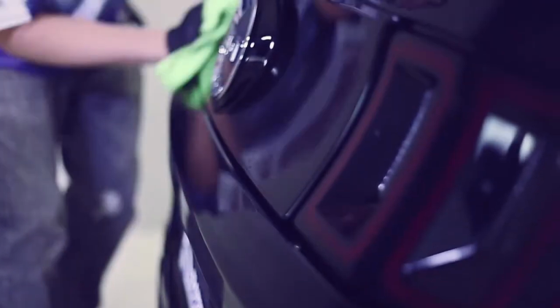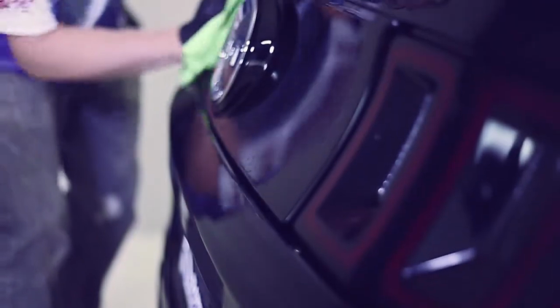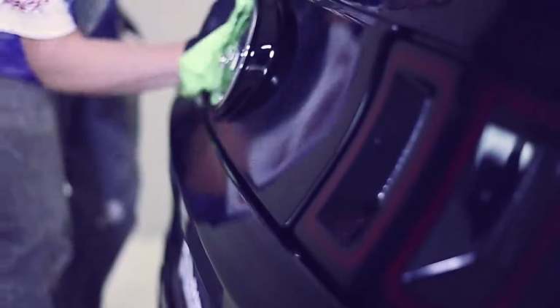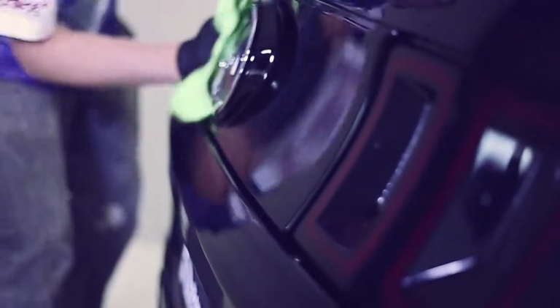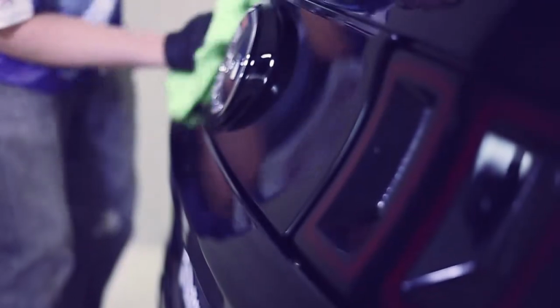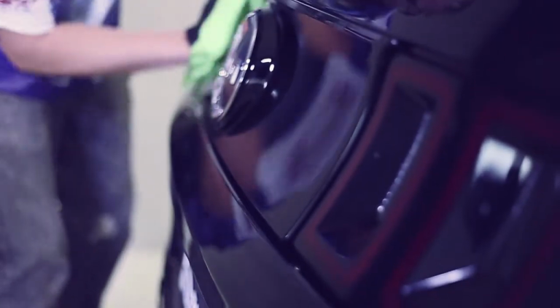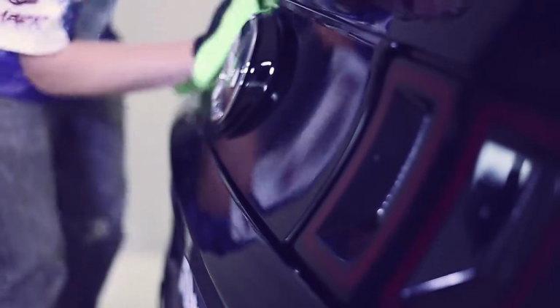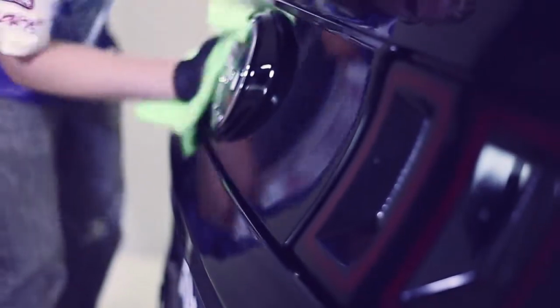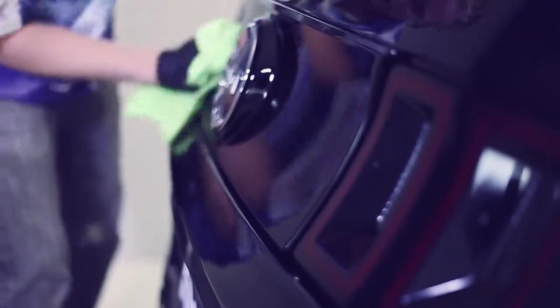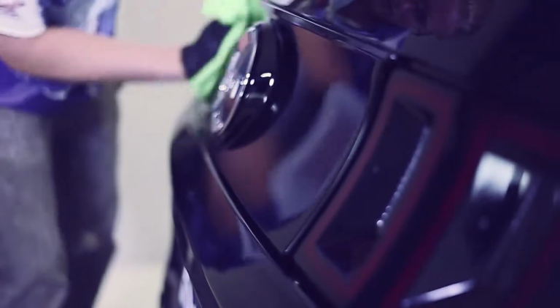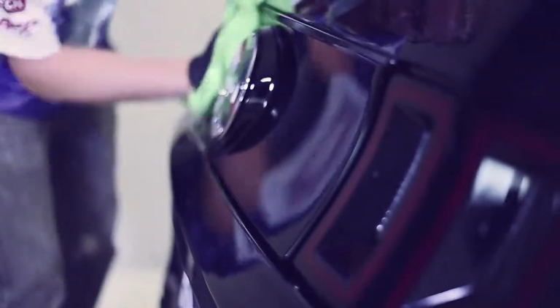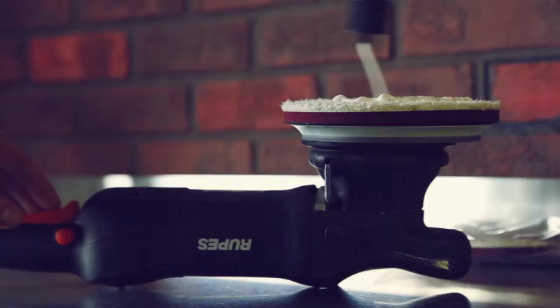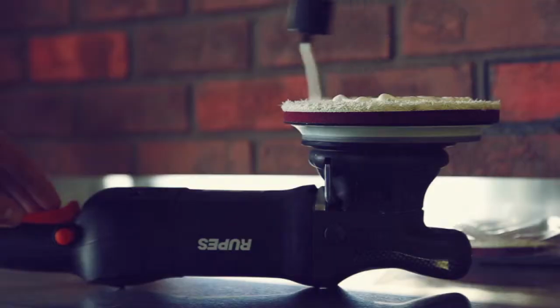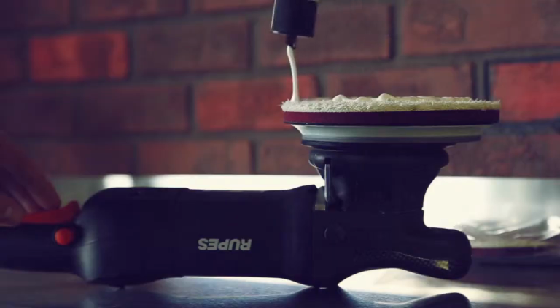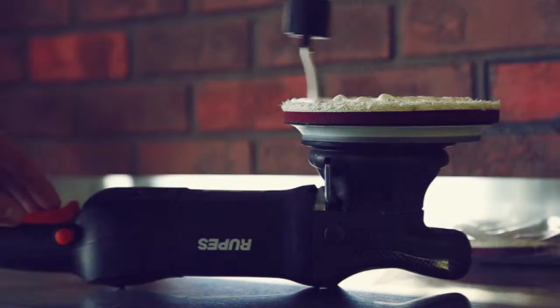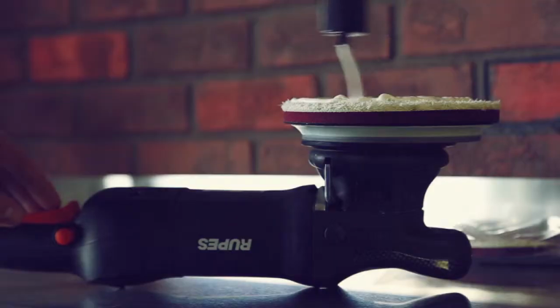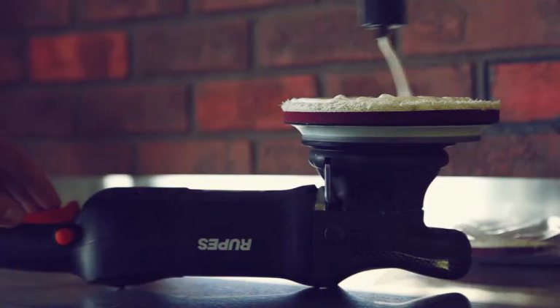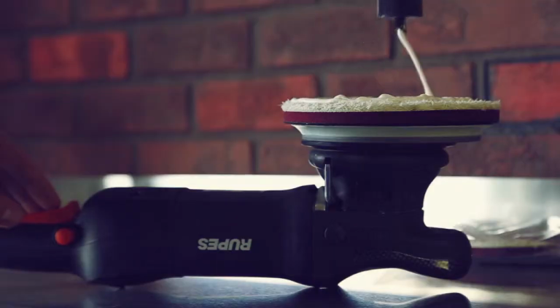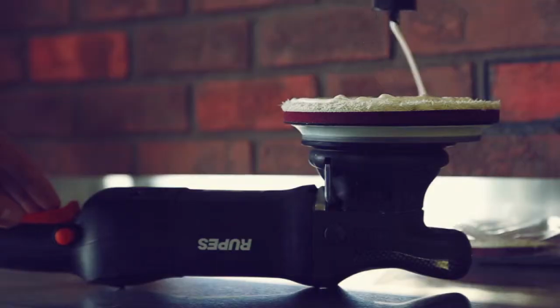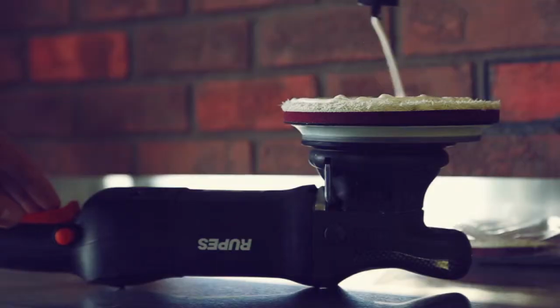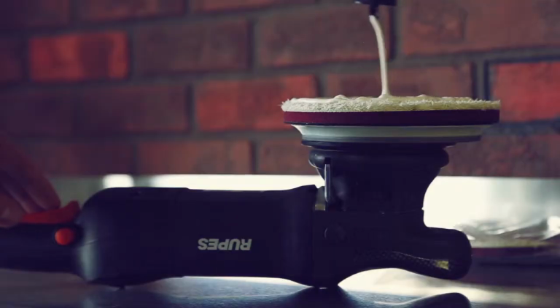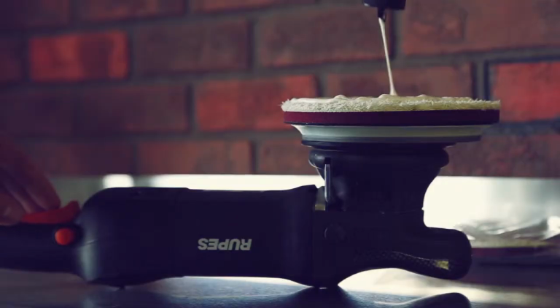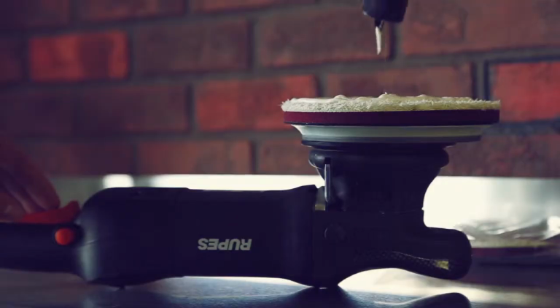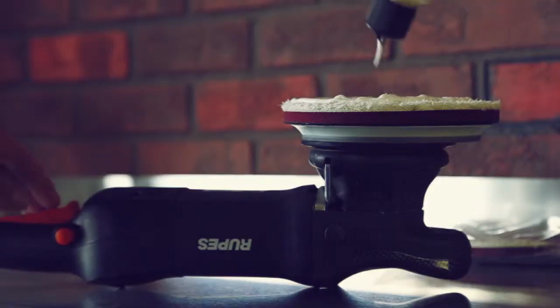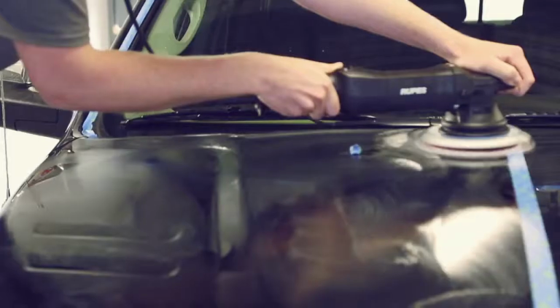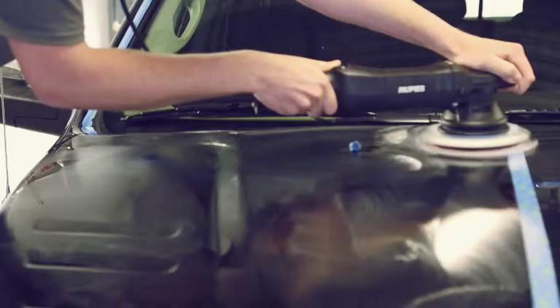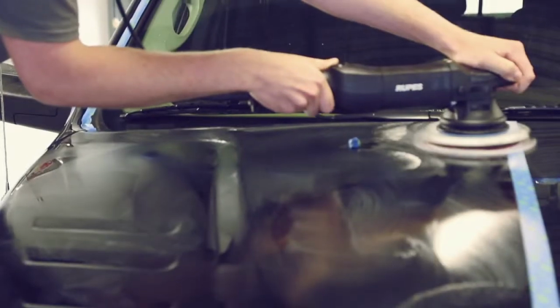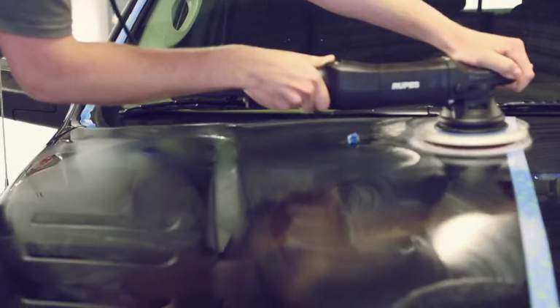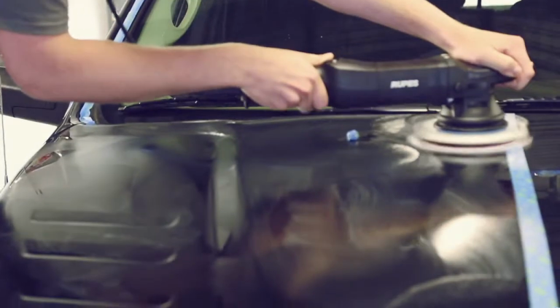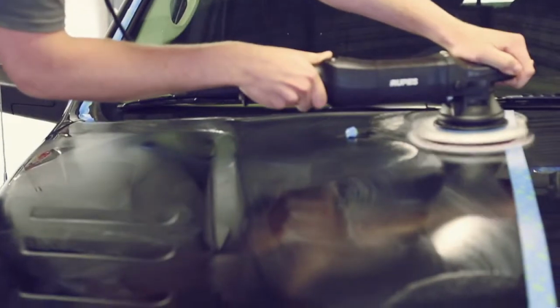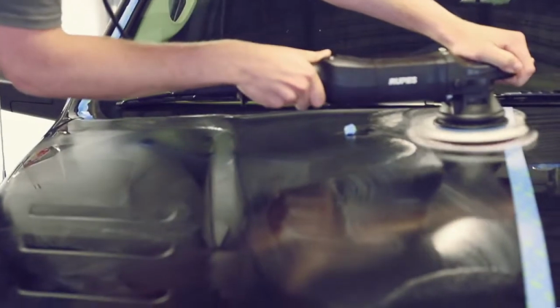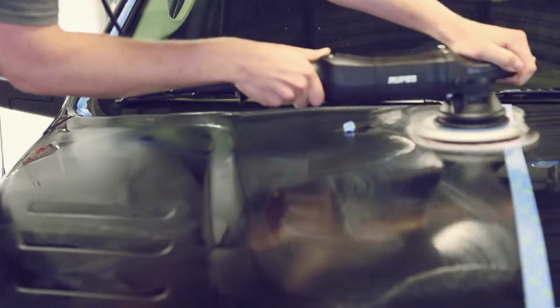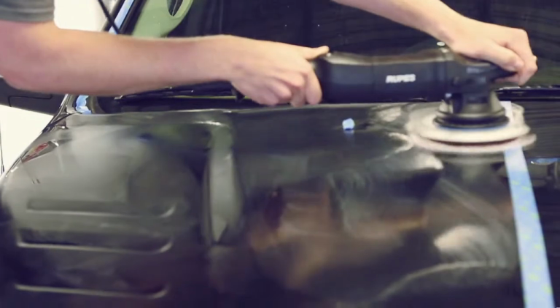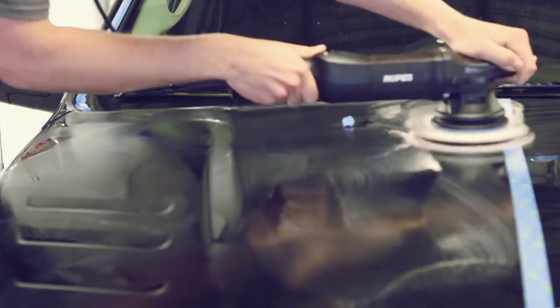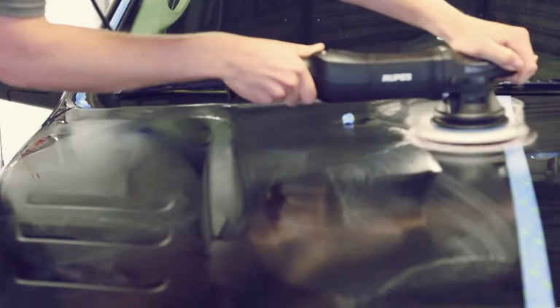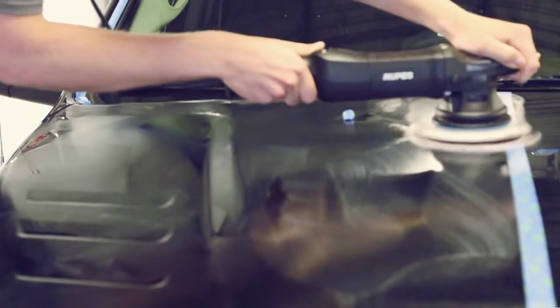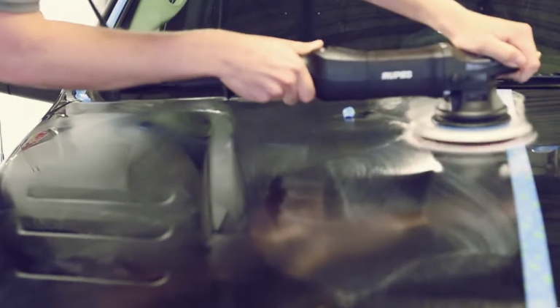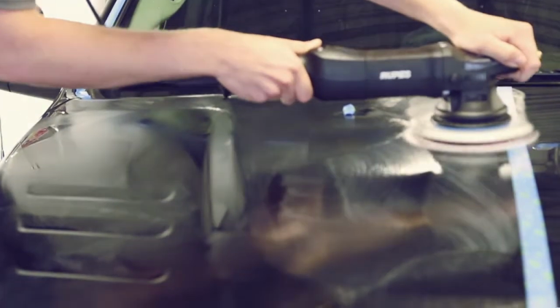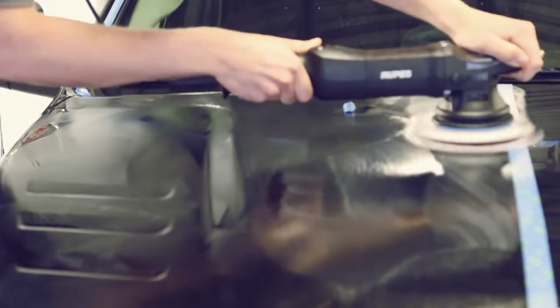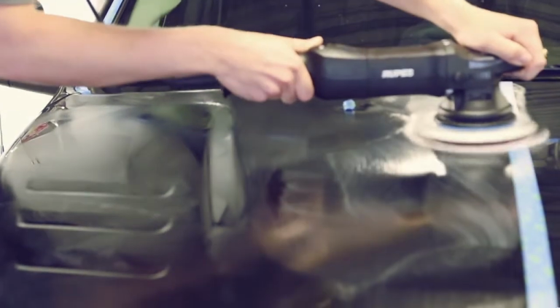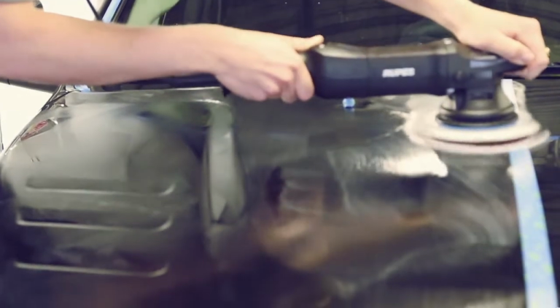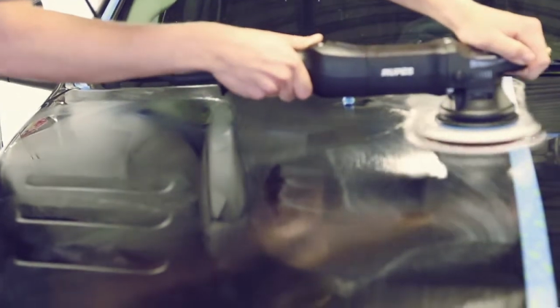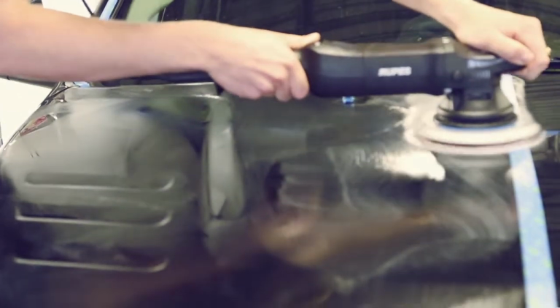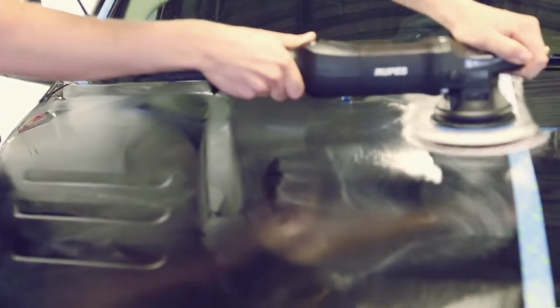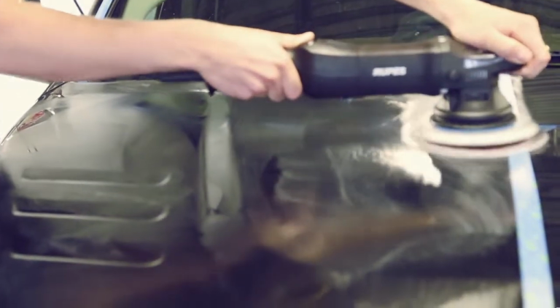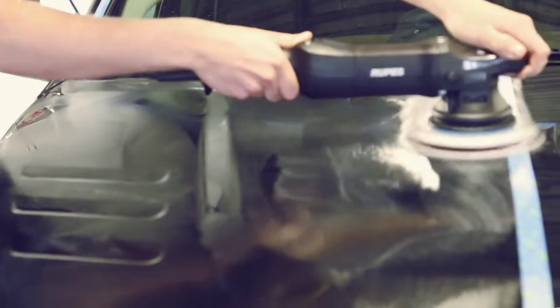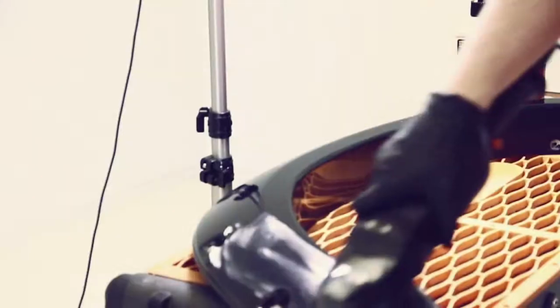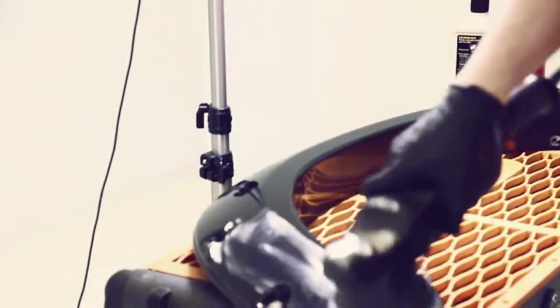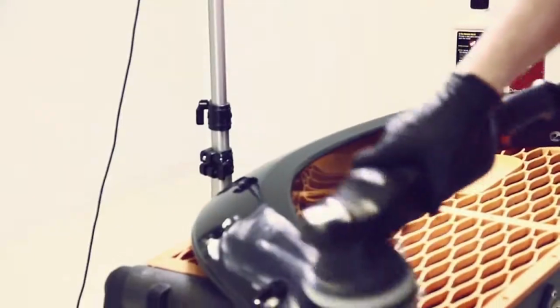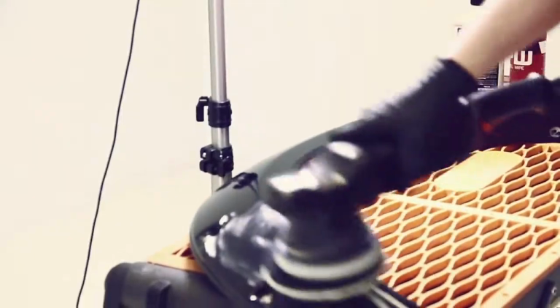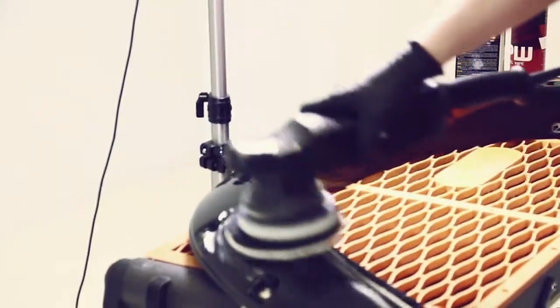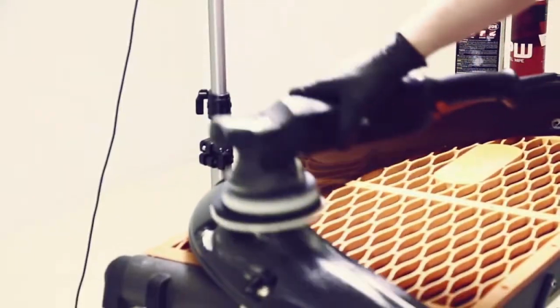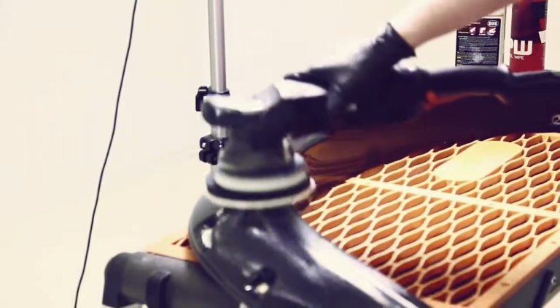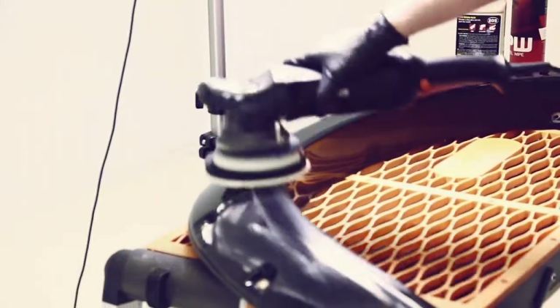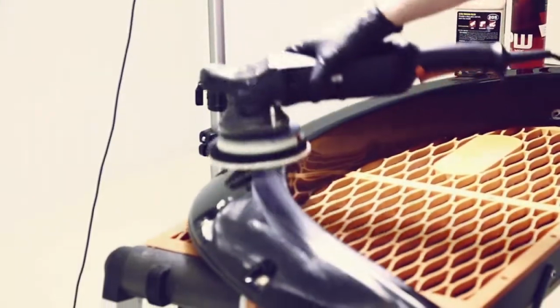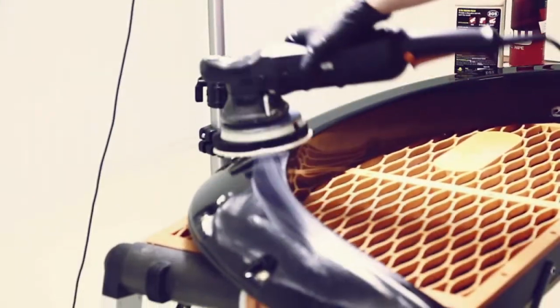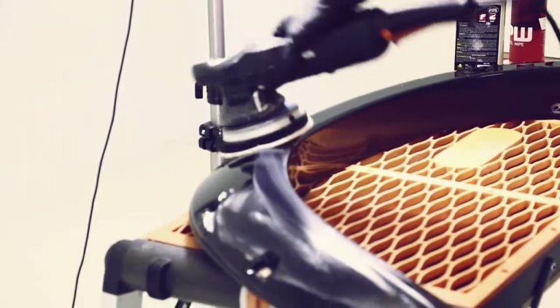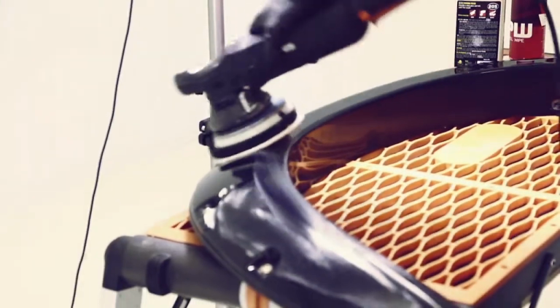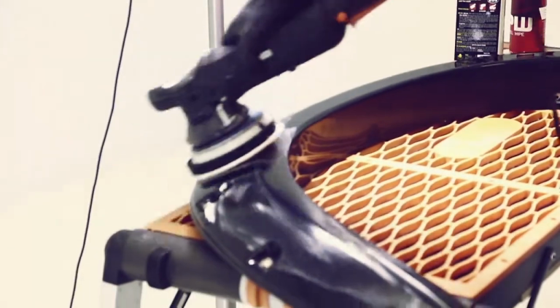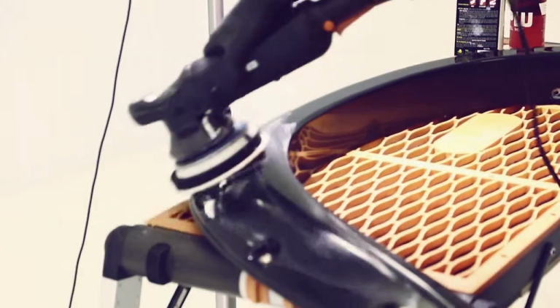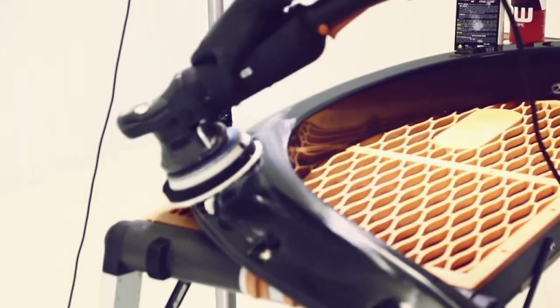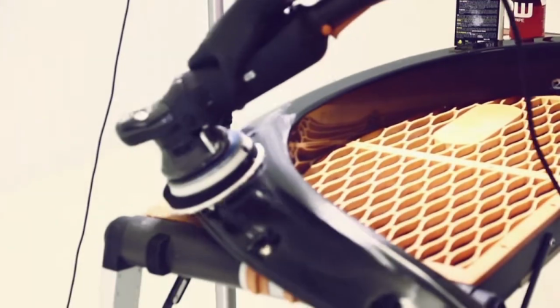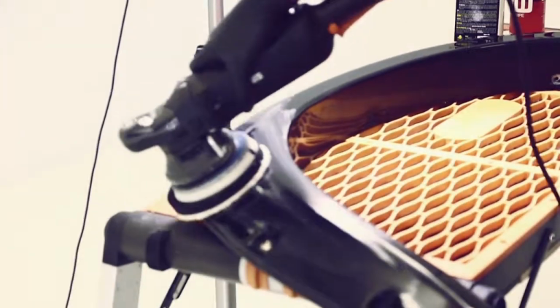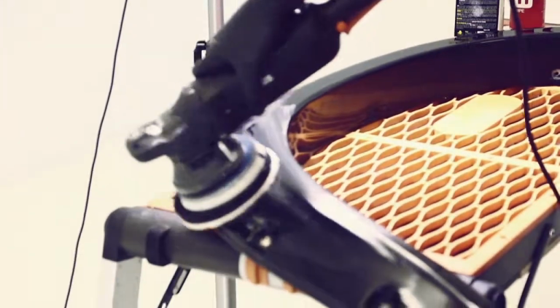Prior to this video we certainly performed a paint correction using our Rupes polisher and the Kevin Brown method, featured in previous videos.